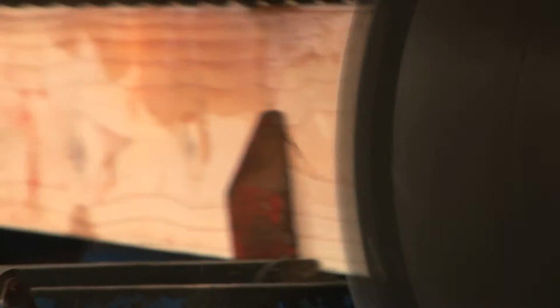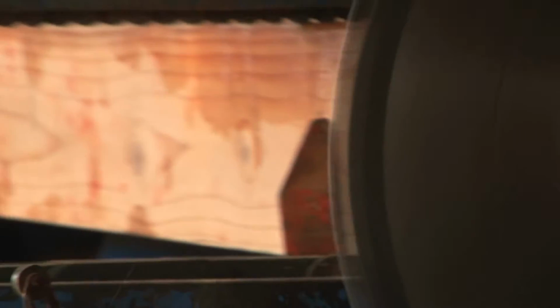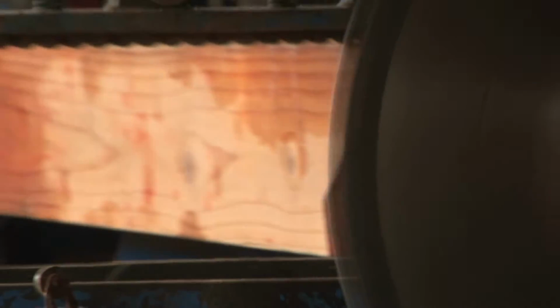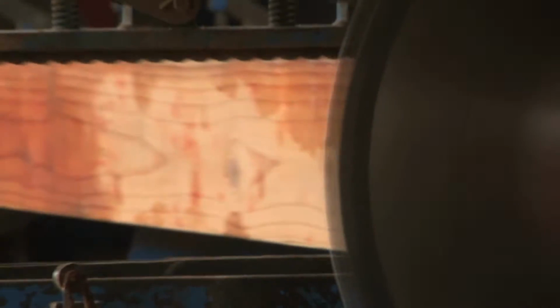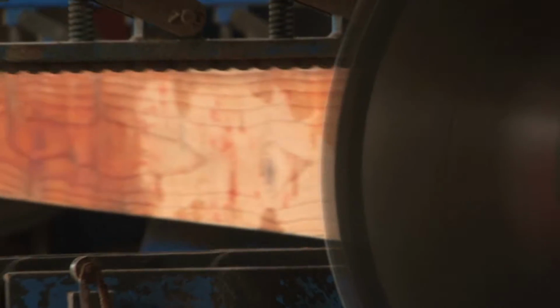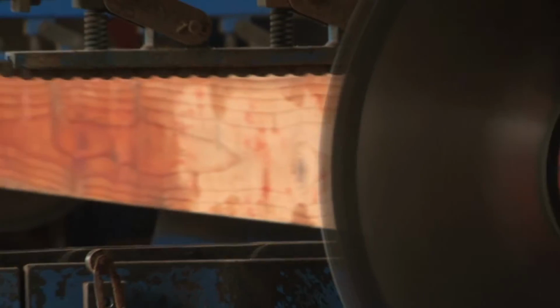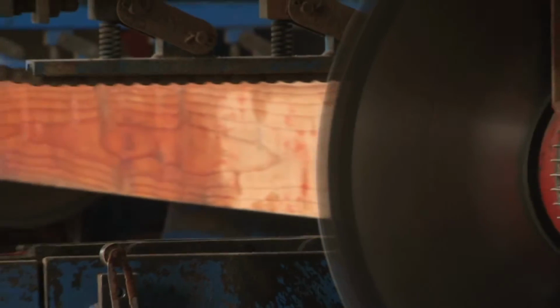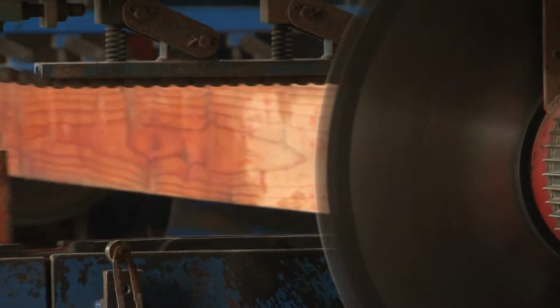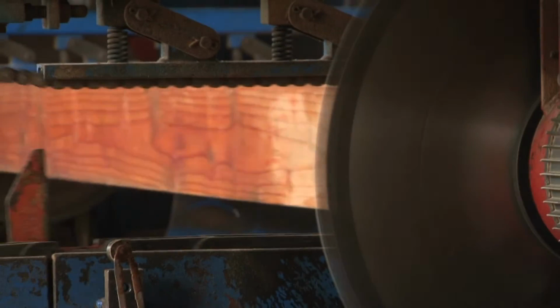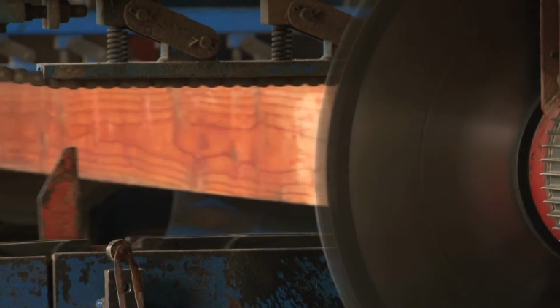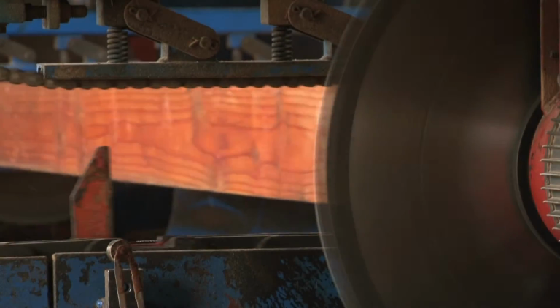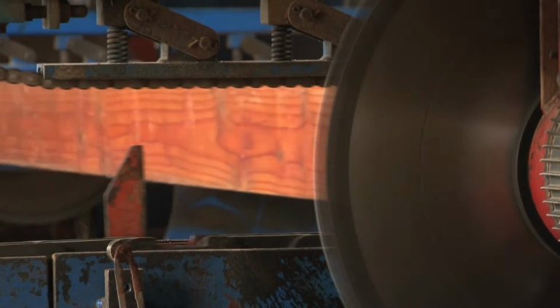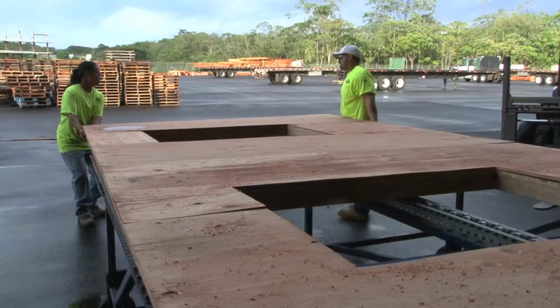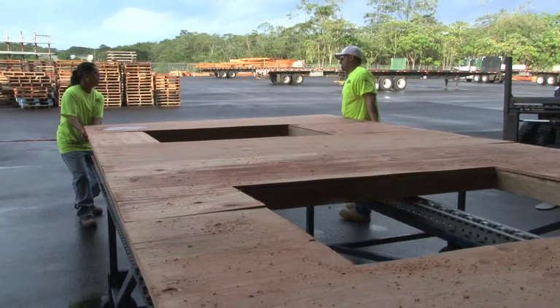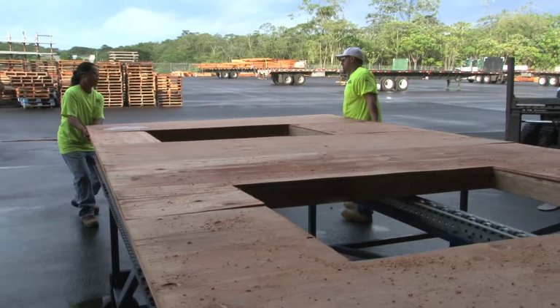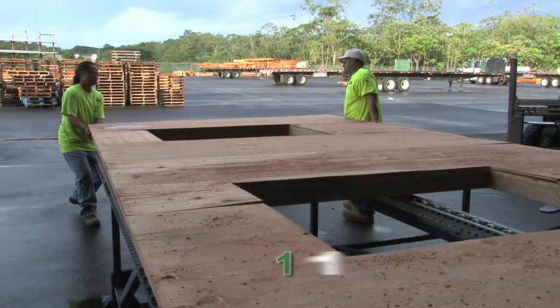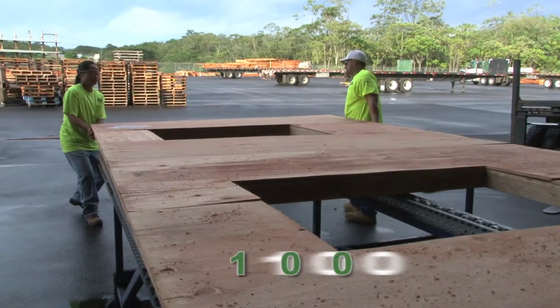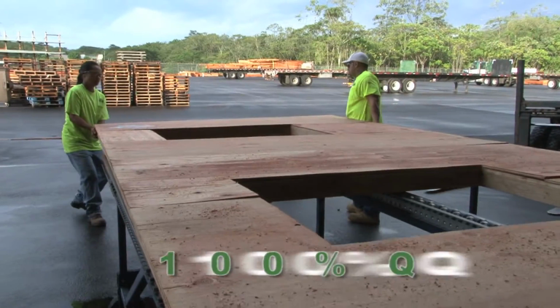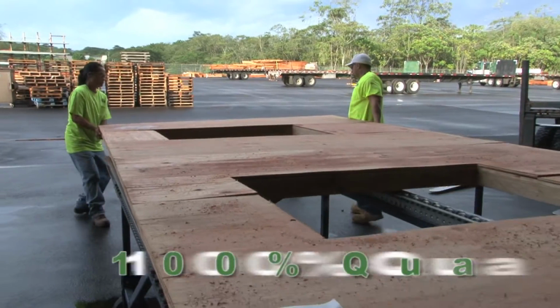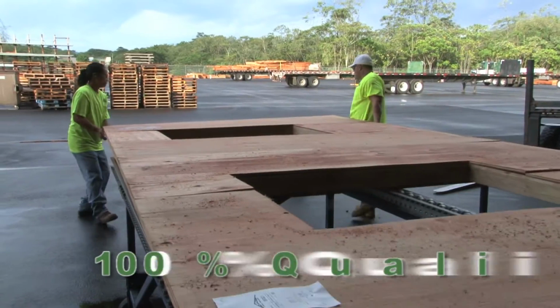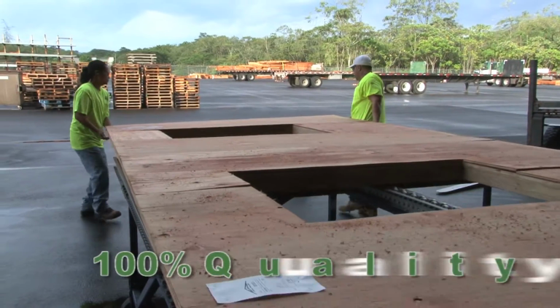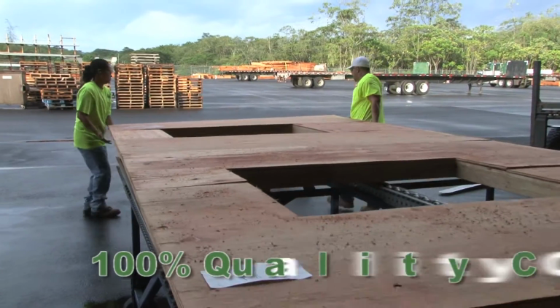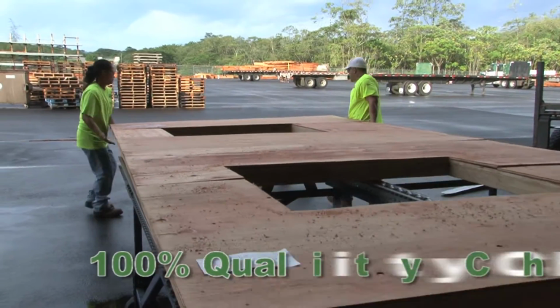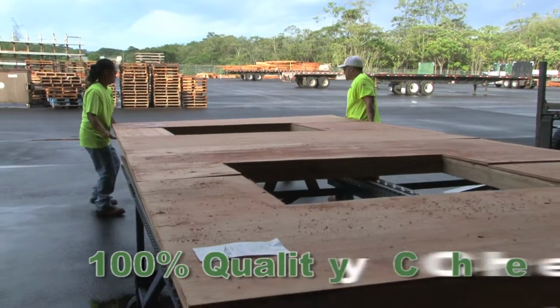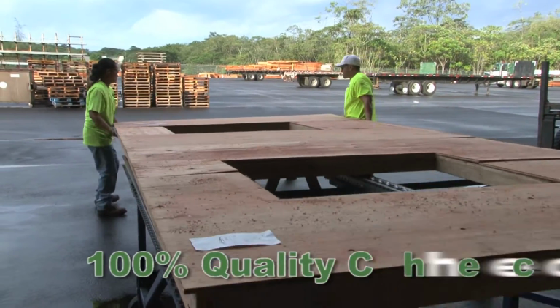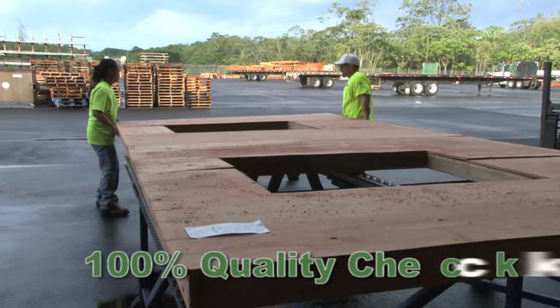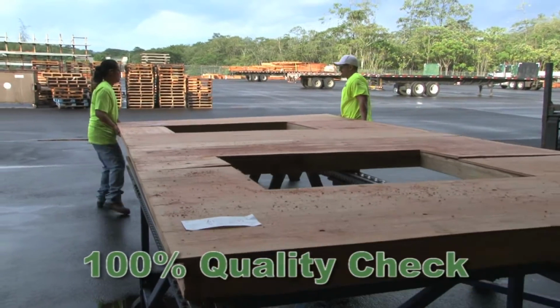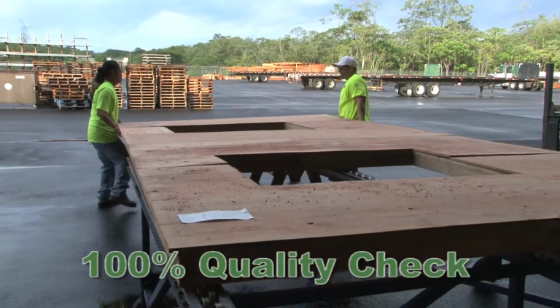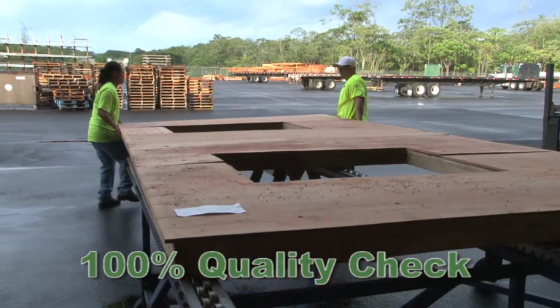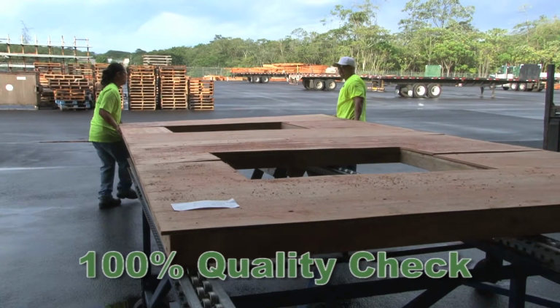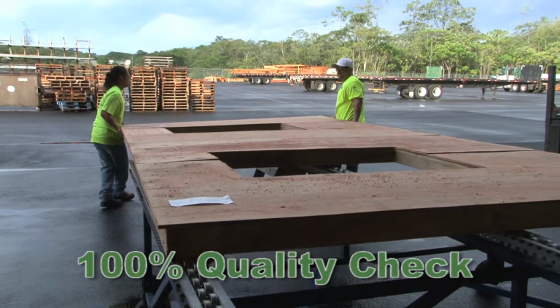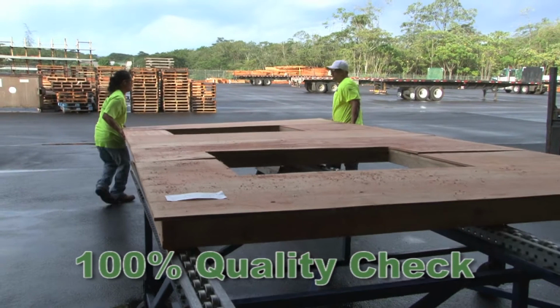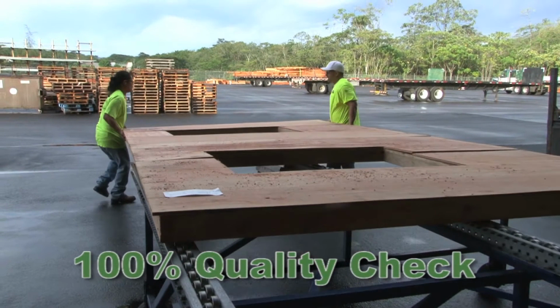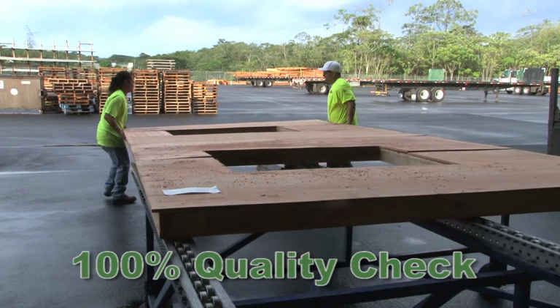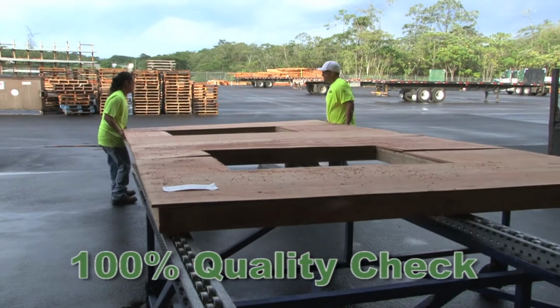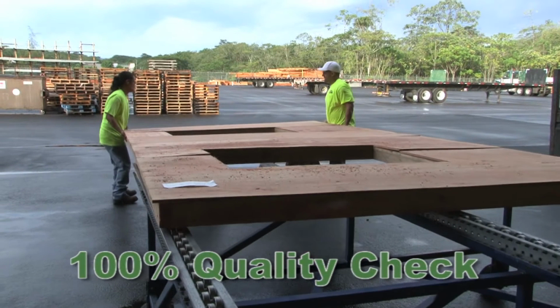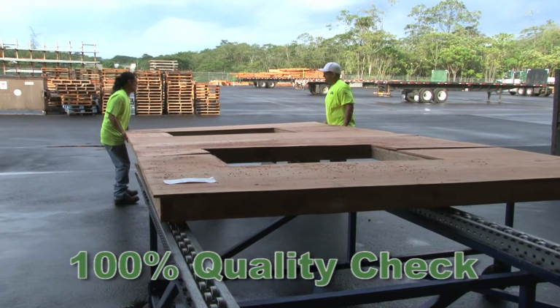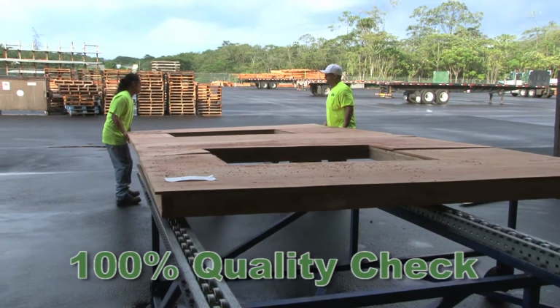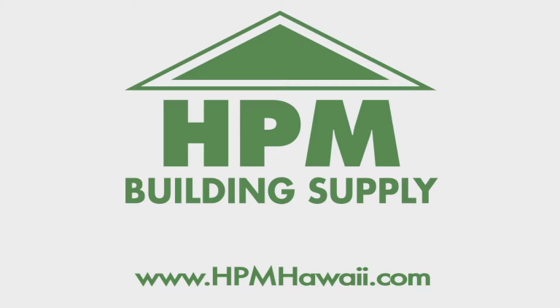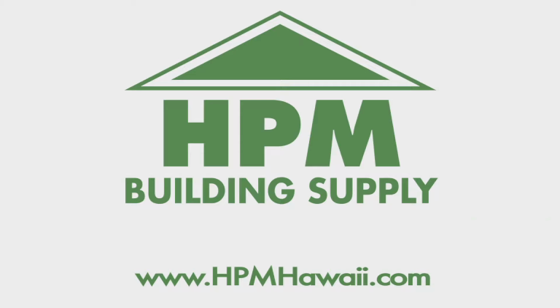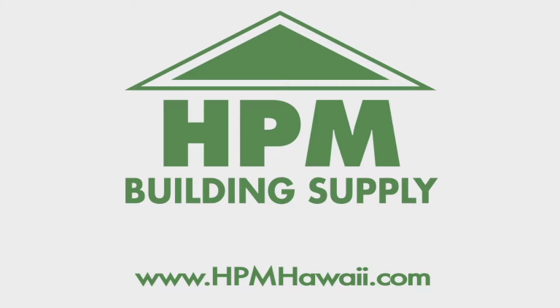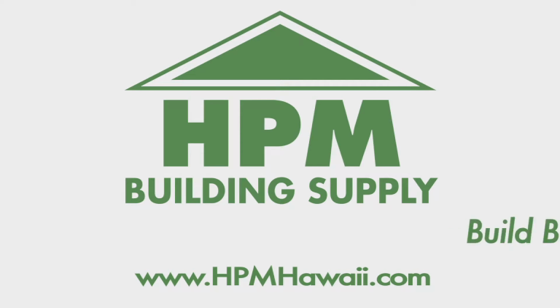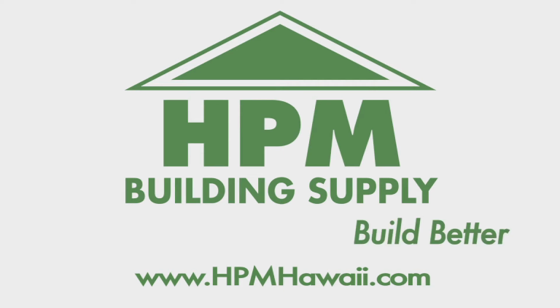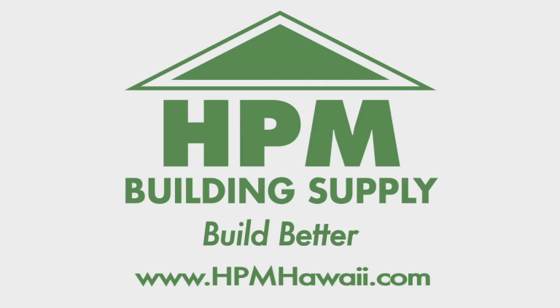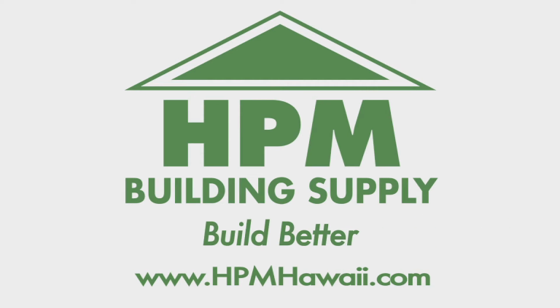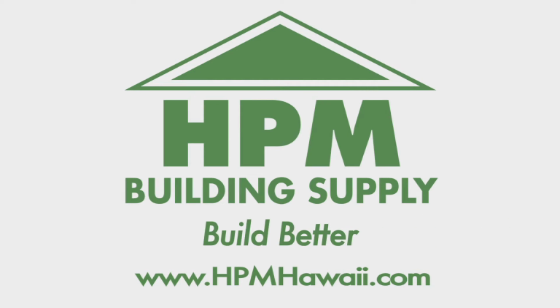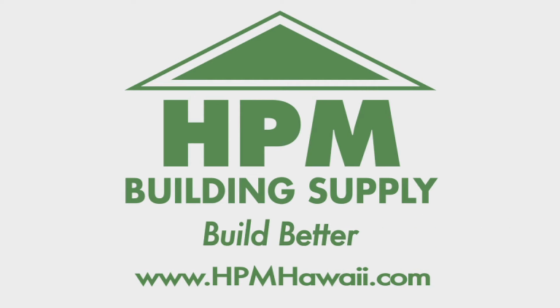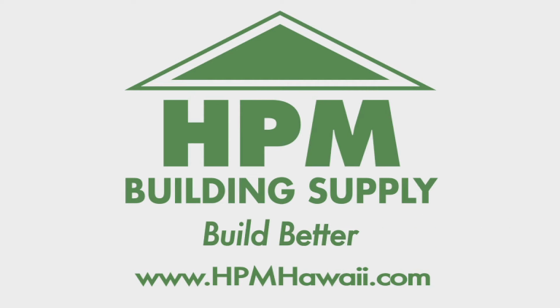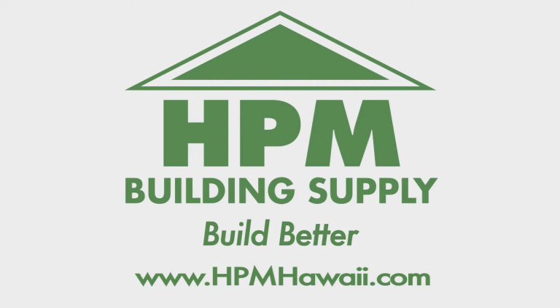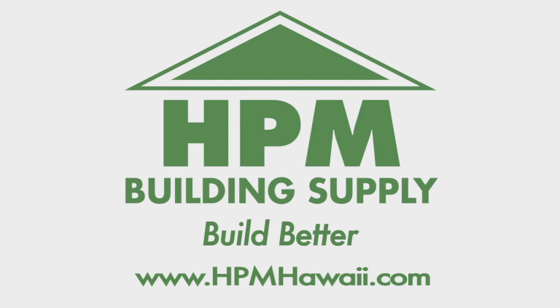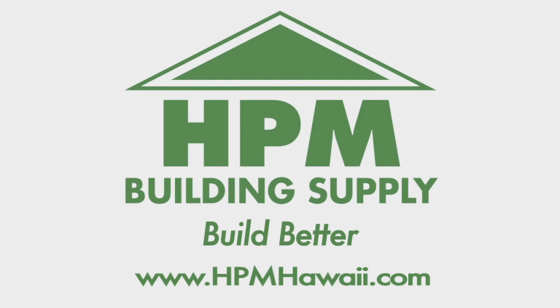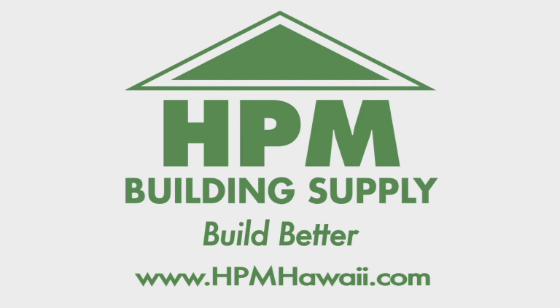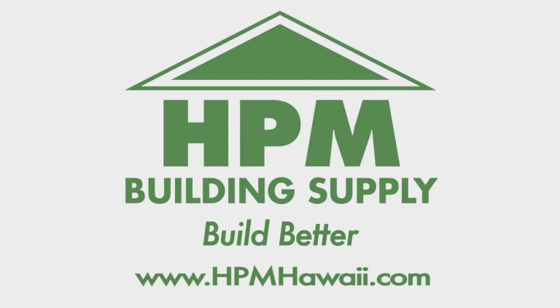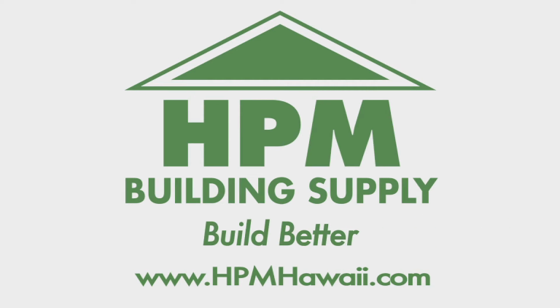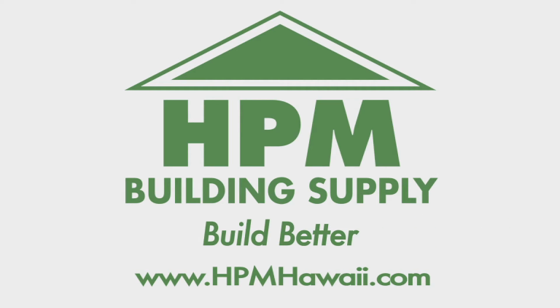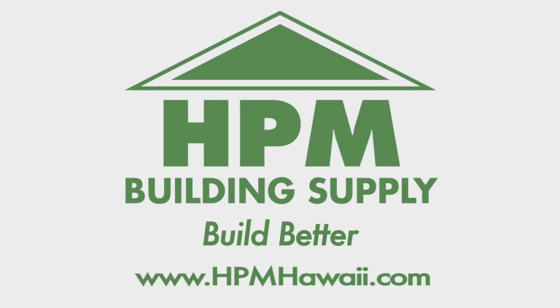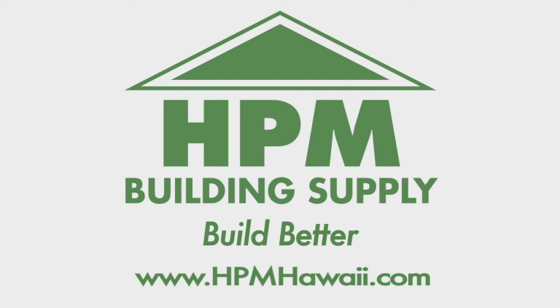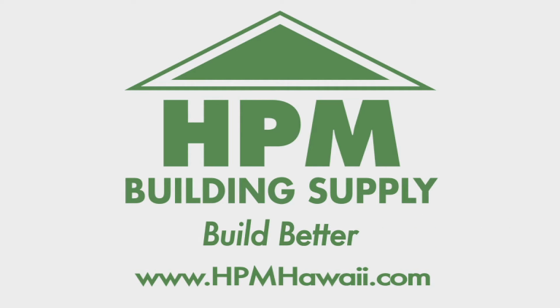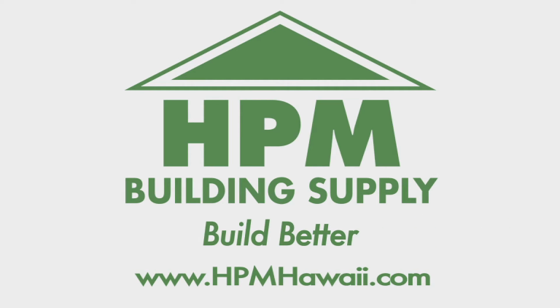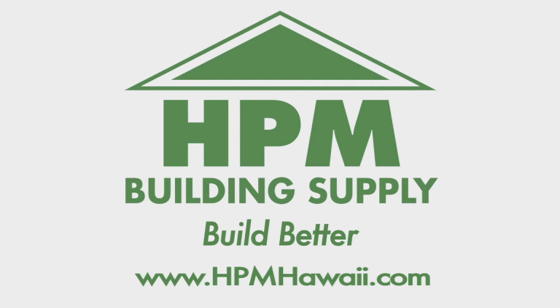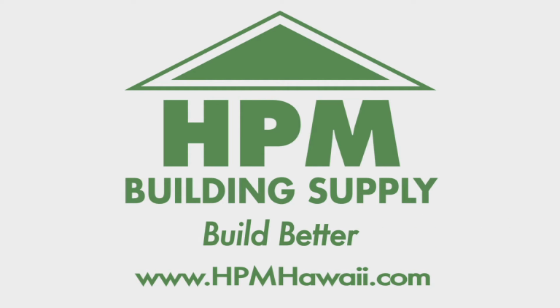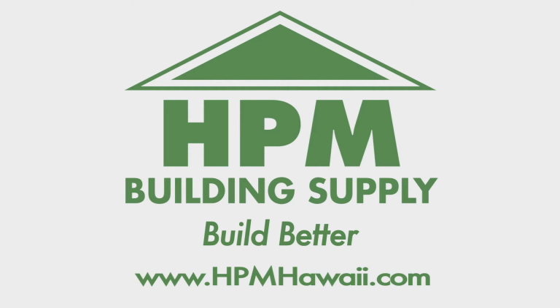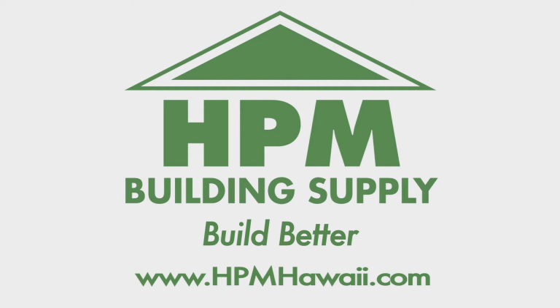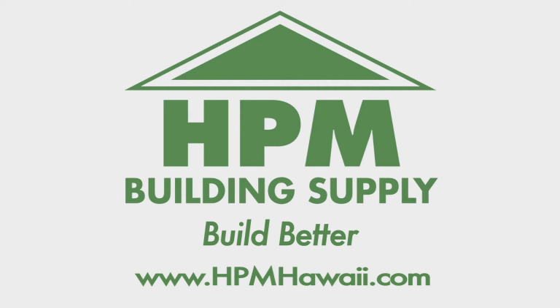Every piece is cut the same way and will be of the same top quality. We certify your wall panels with a 100% quality check. Call today and let us help you build better.